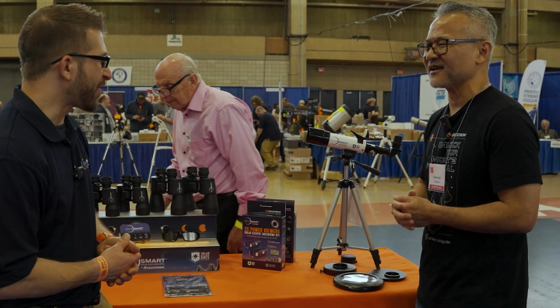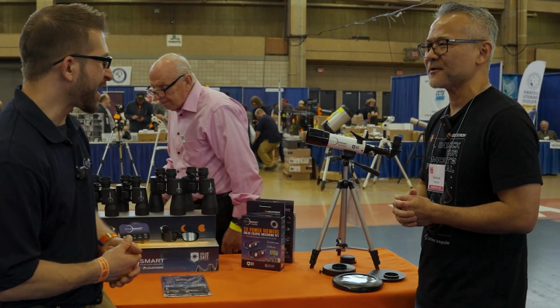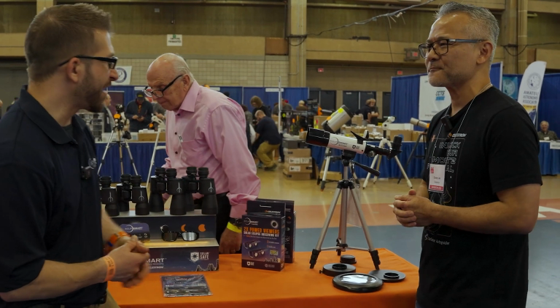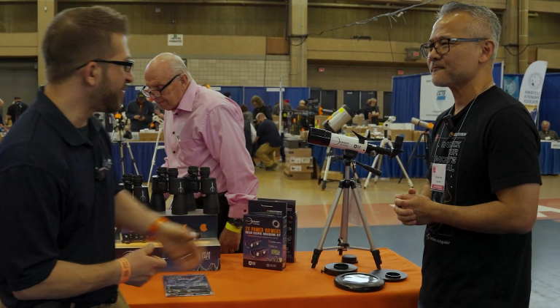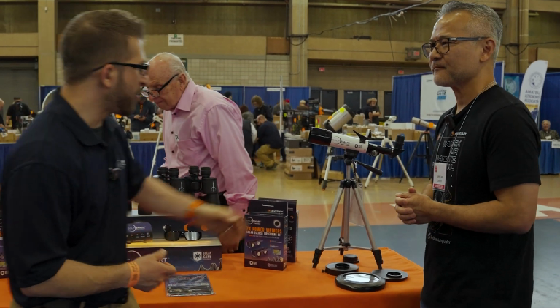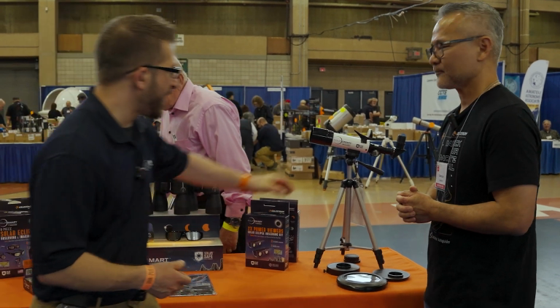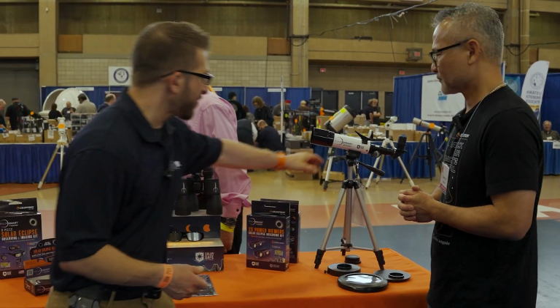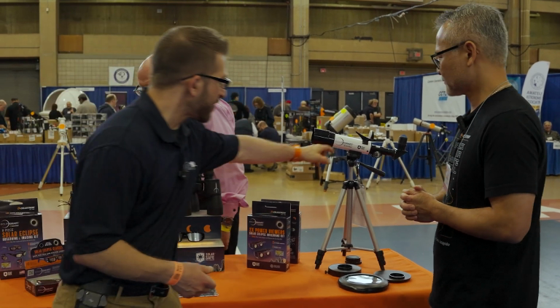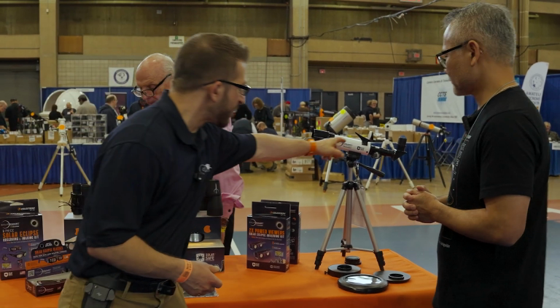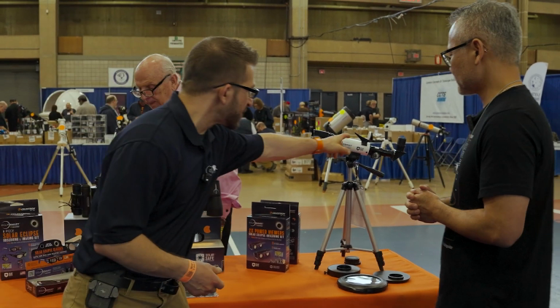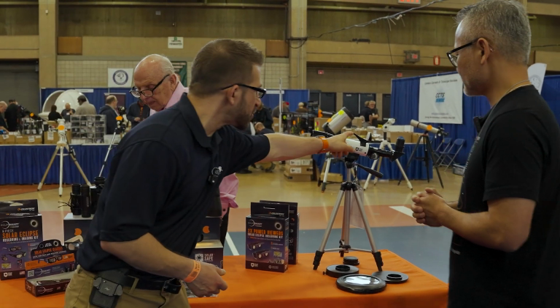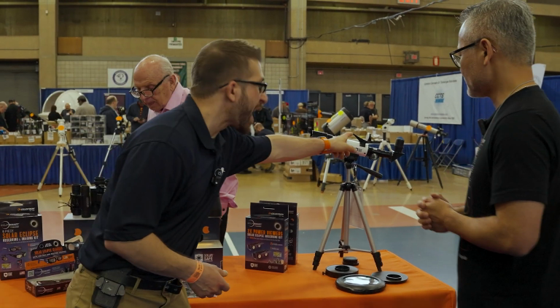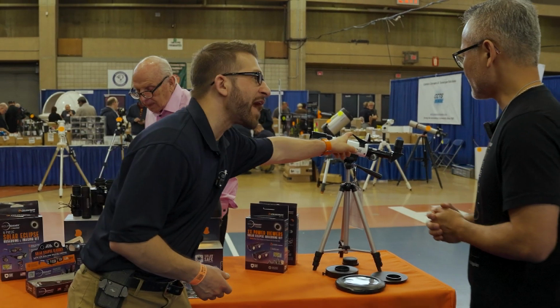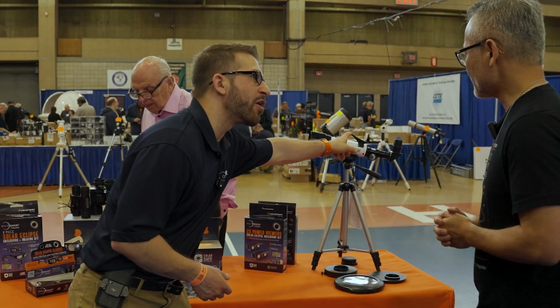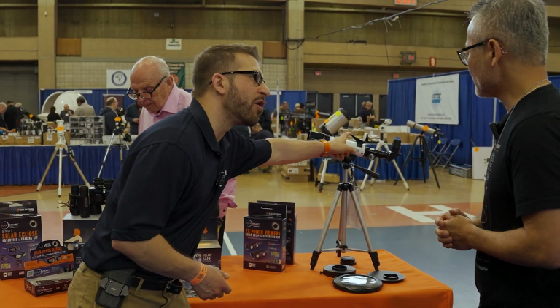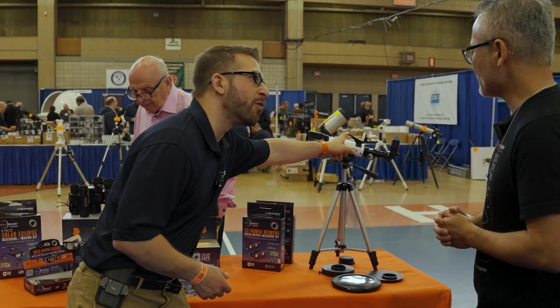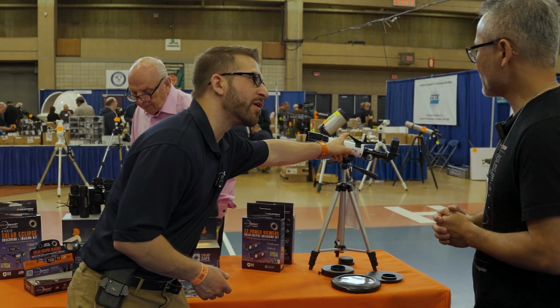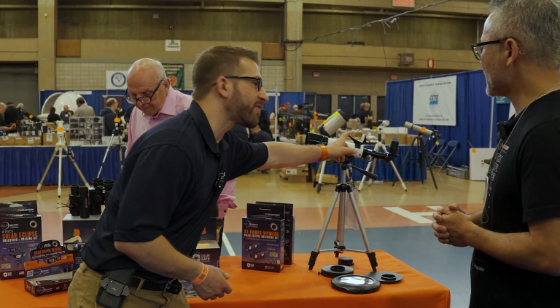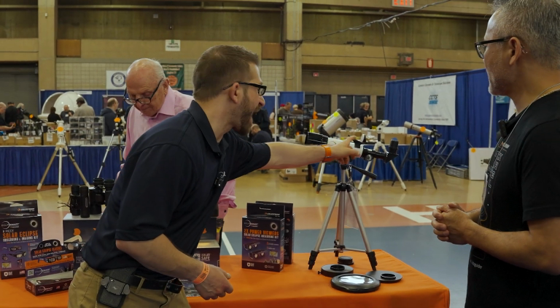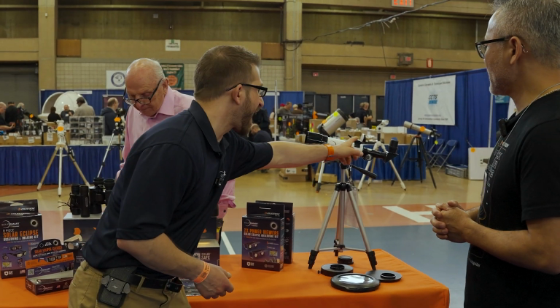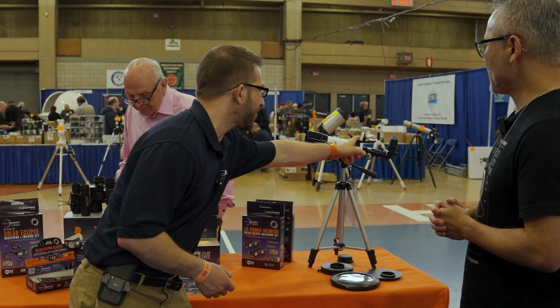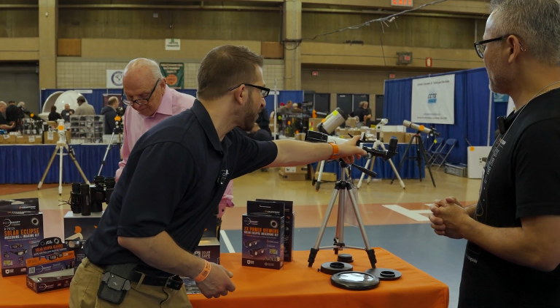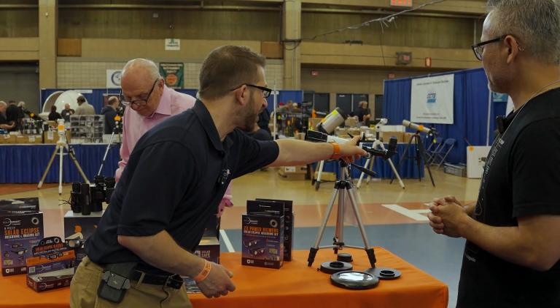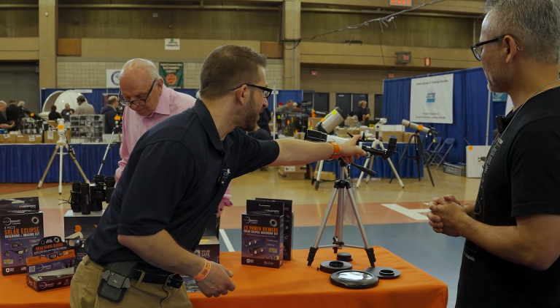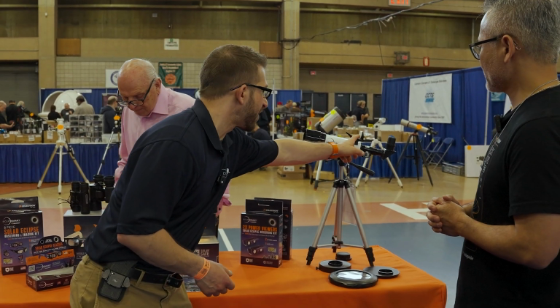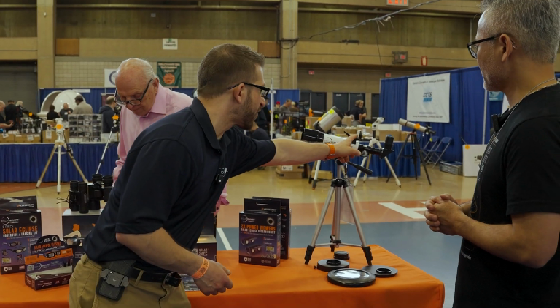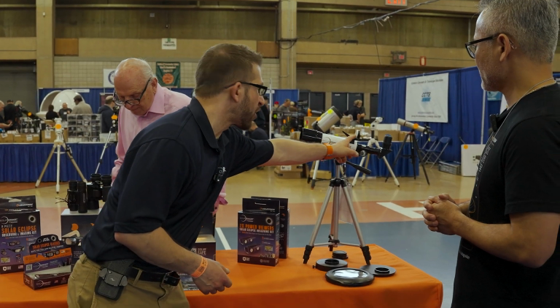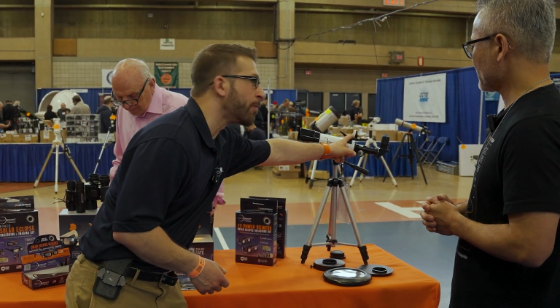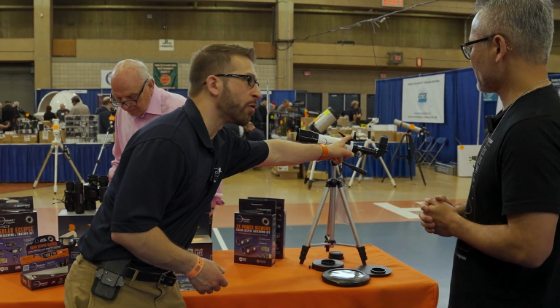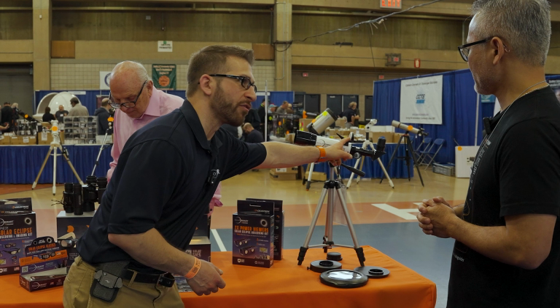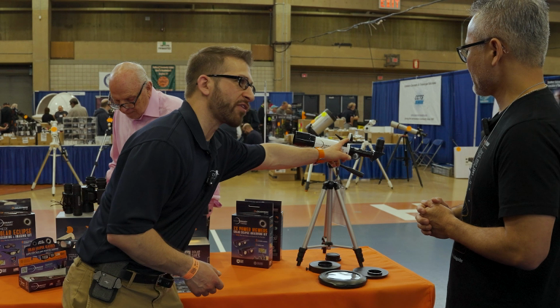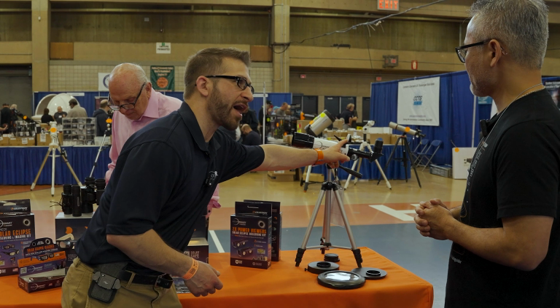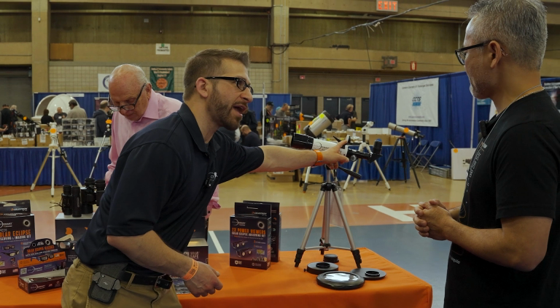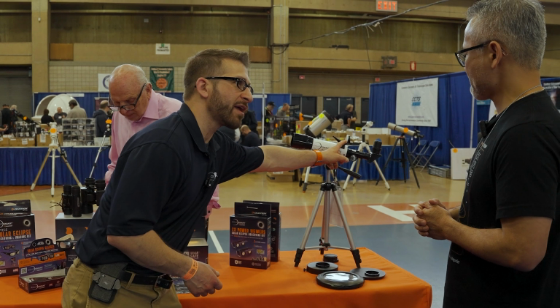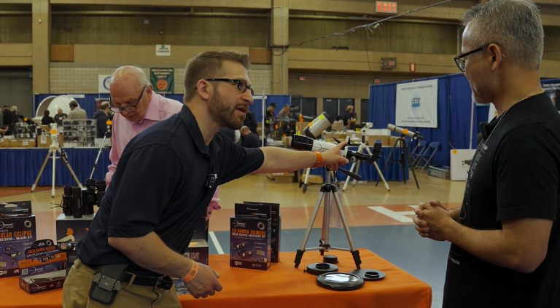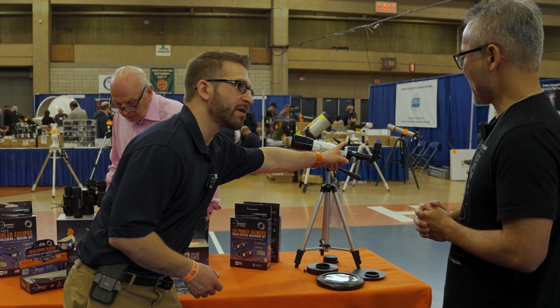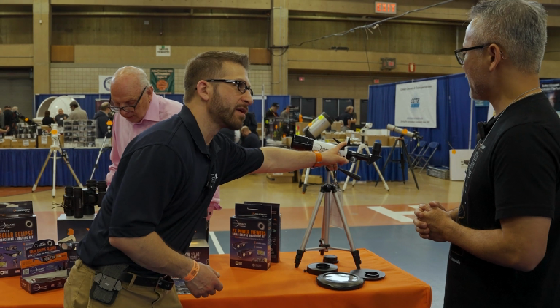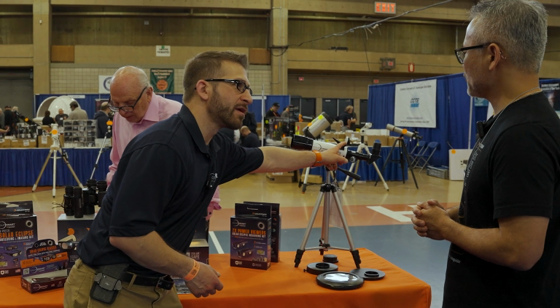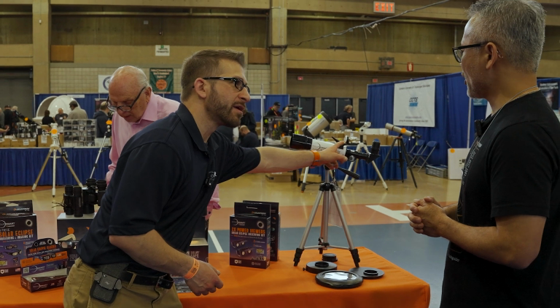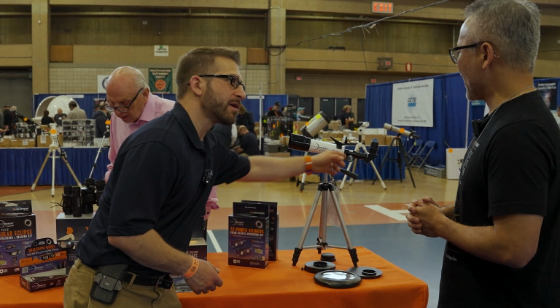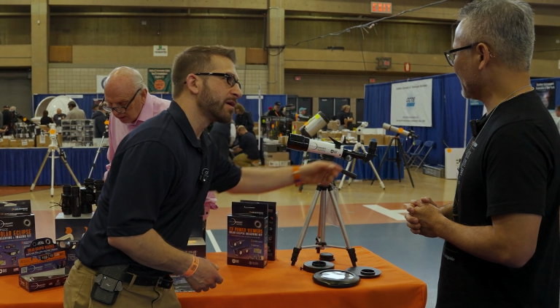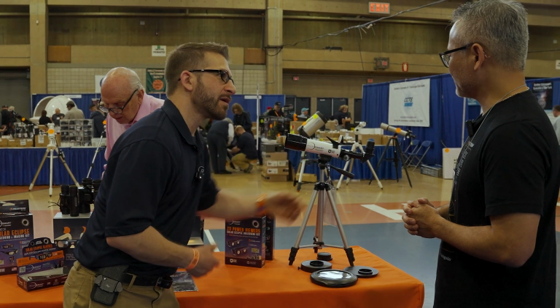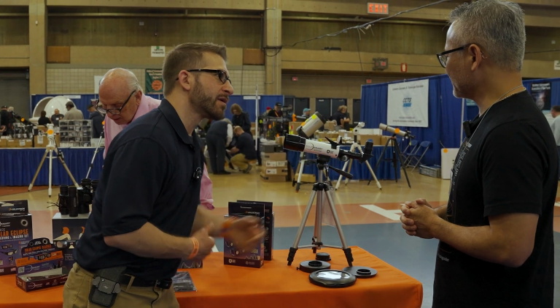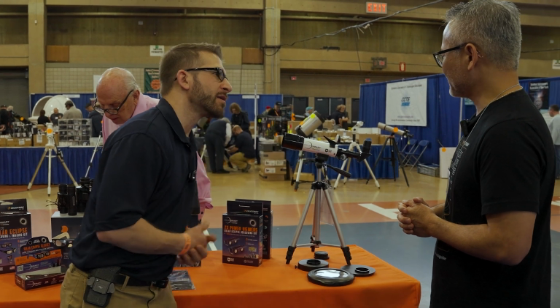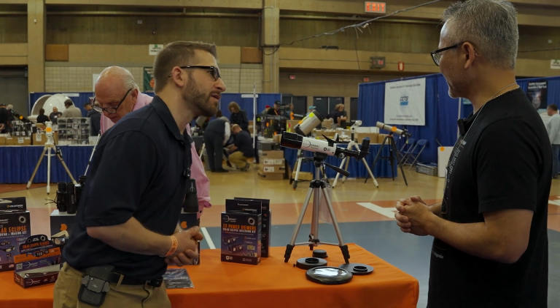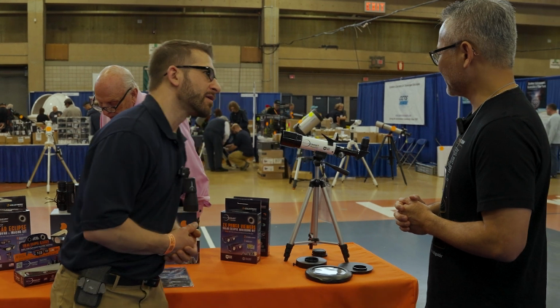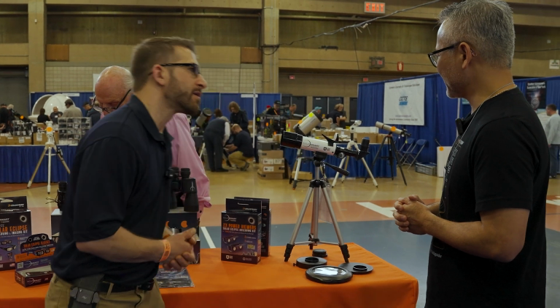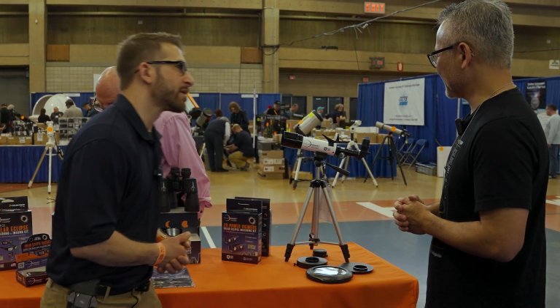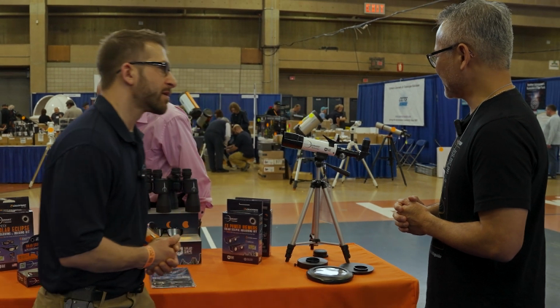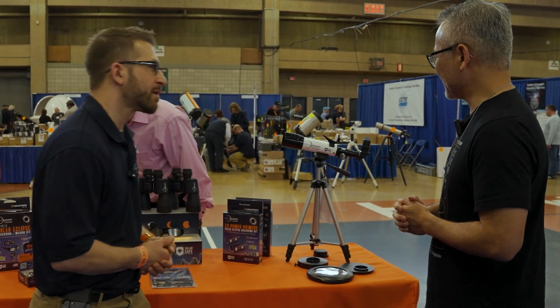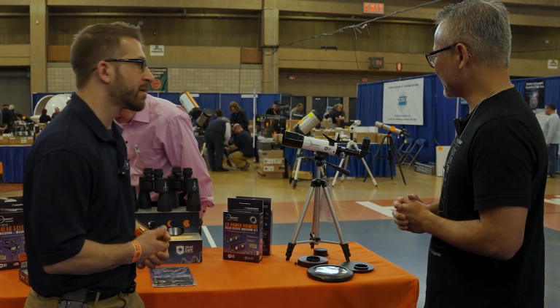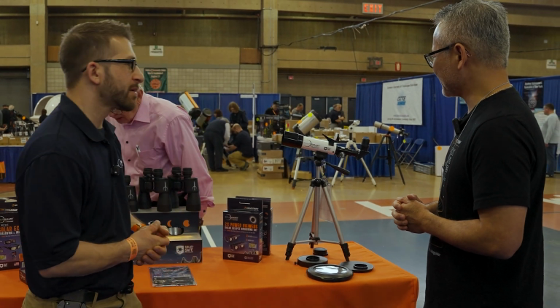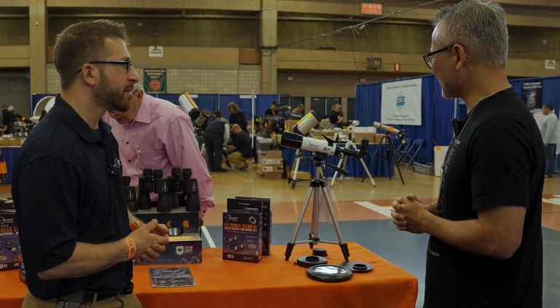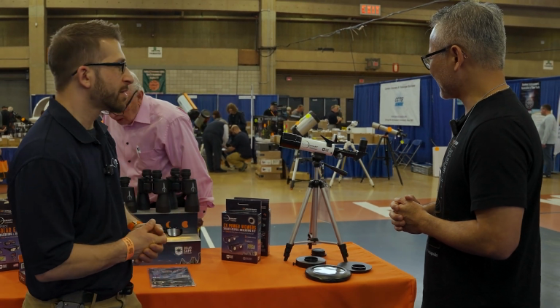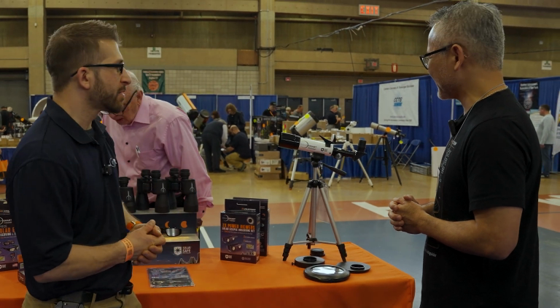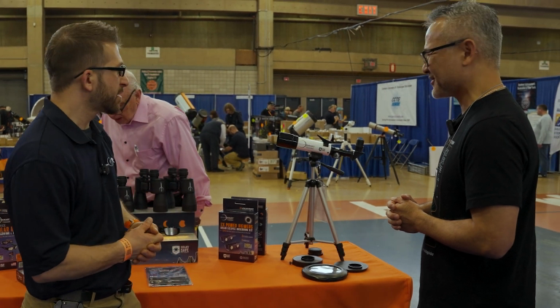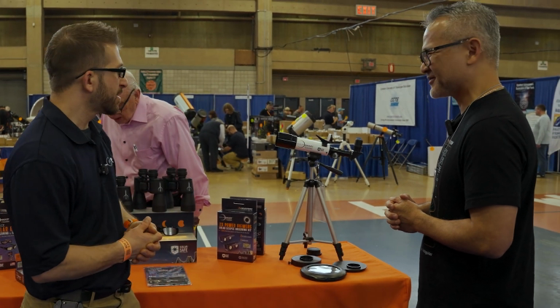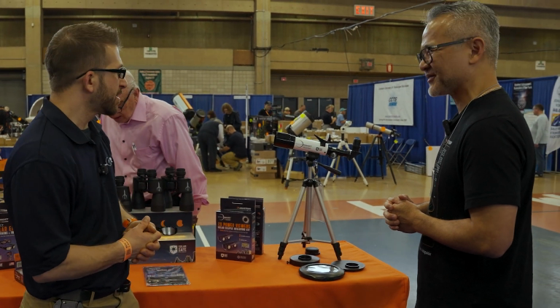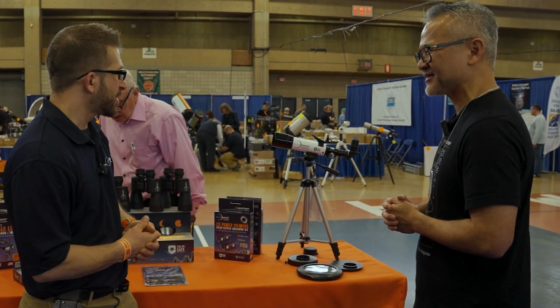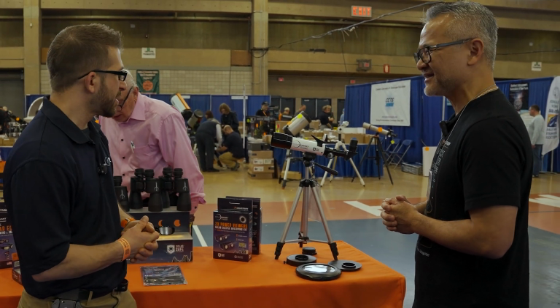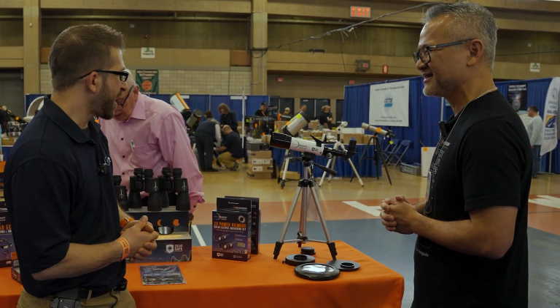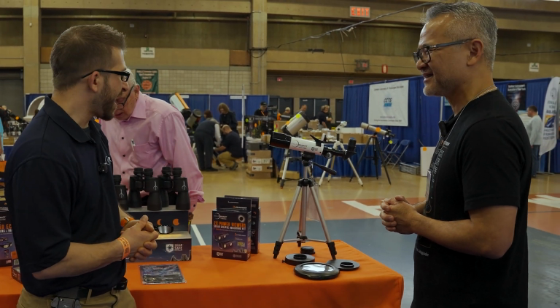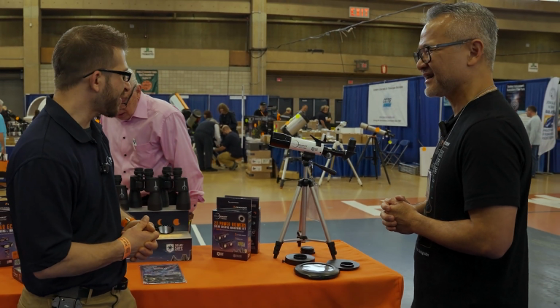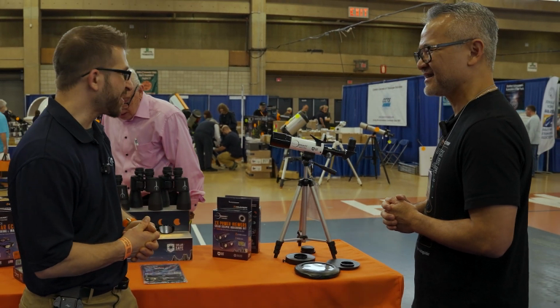The sun finder basically casts a shadow onto a little bullseye, and that's exactly how you locate the sun. That's how it works — excellent.